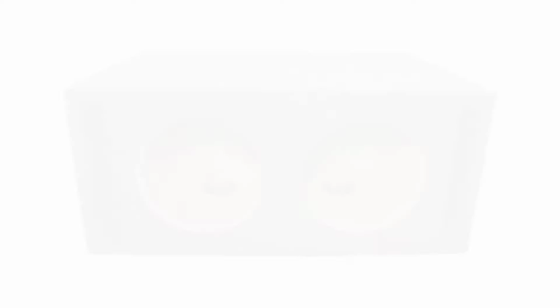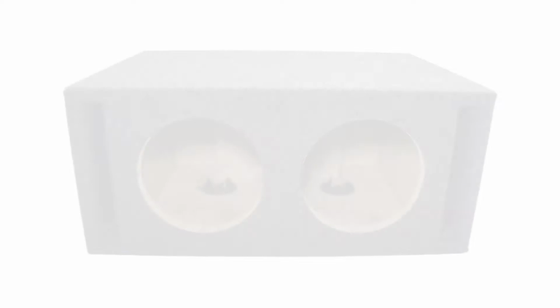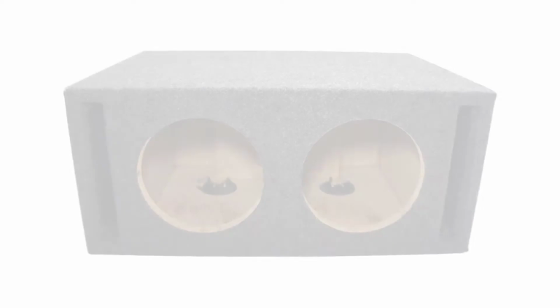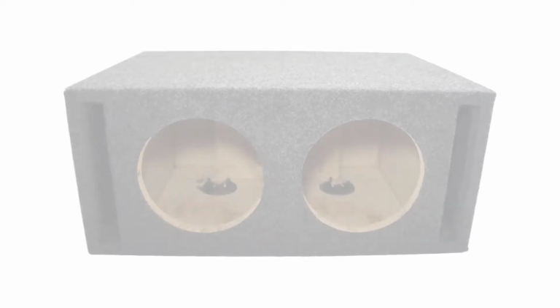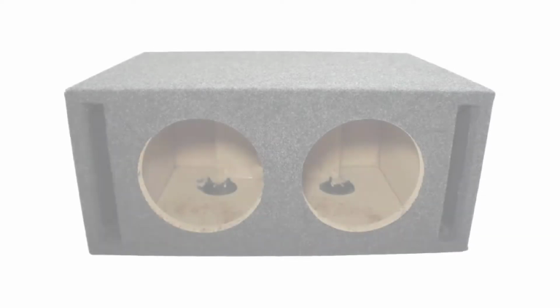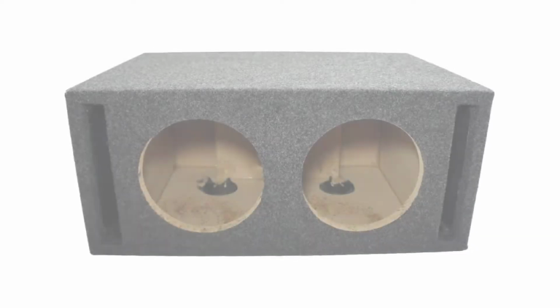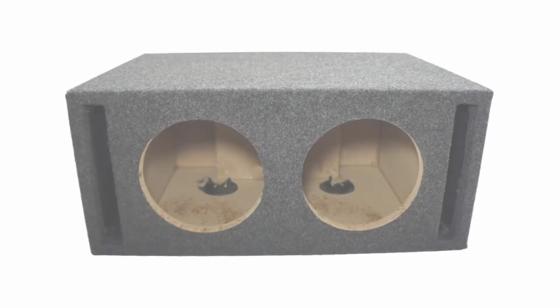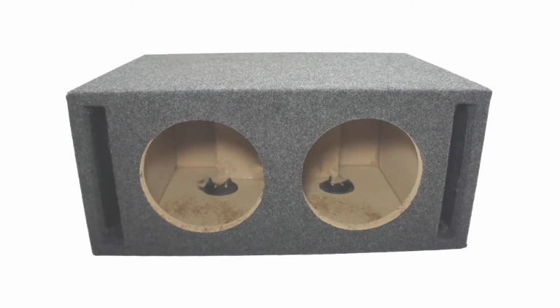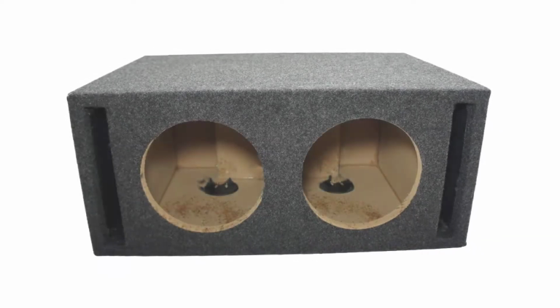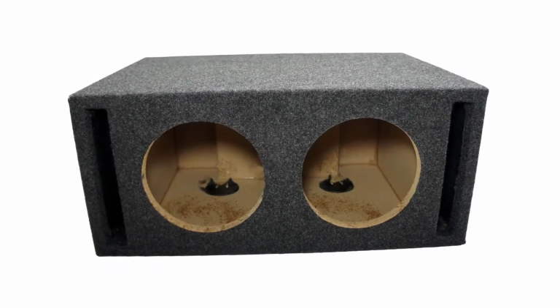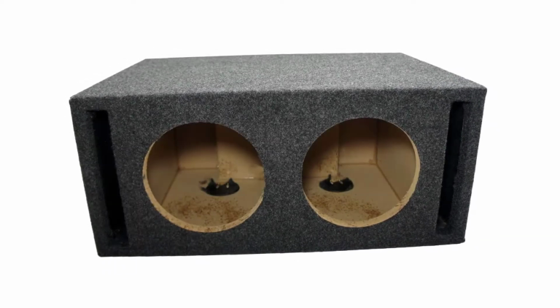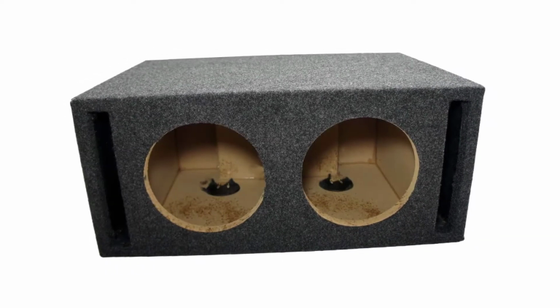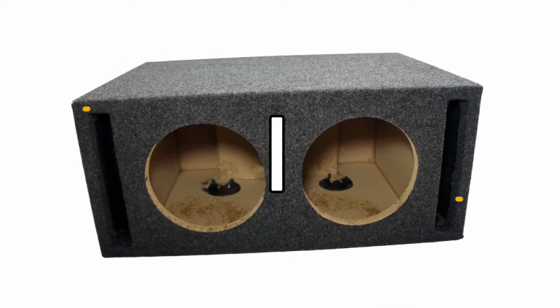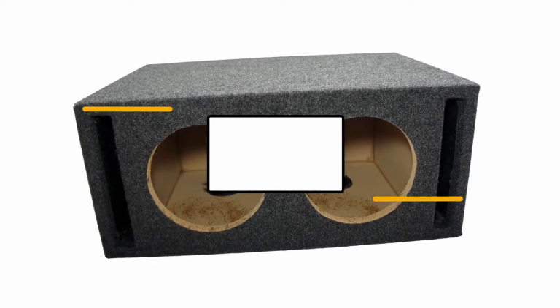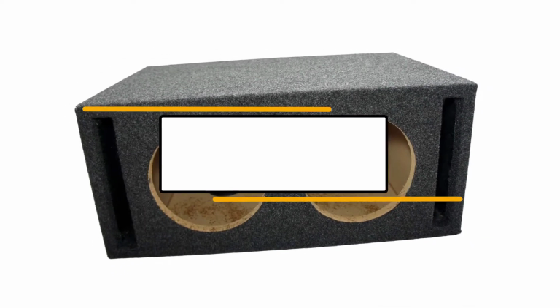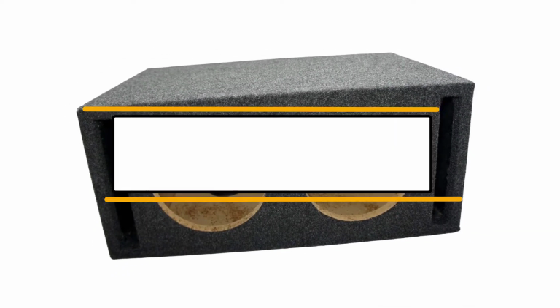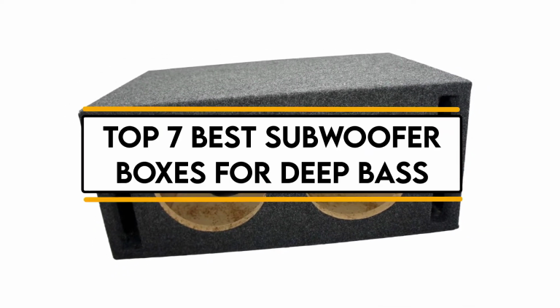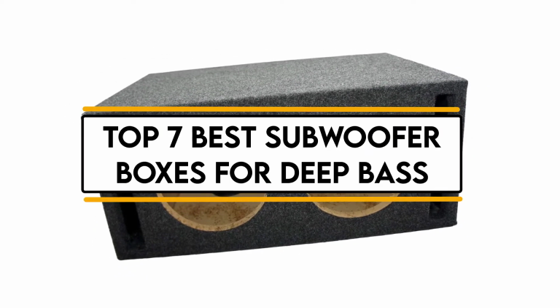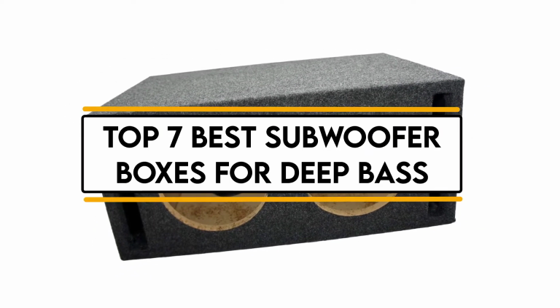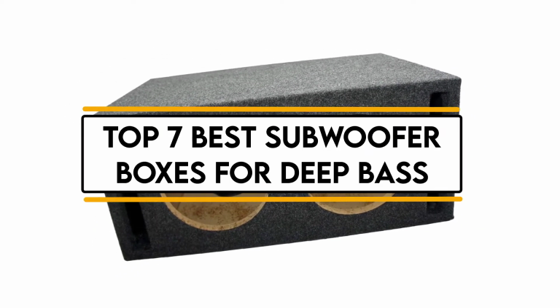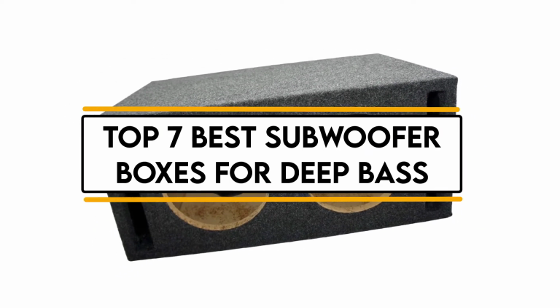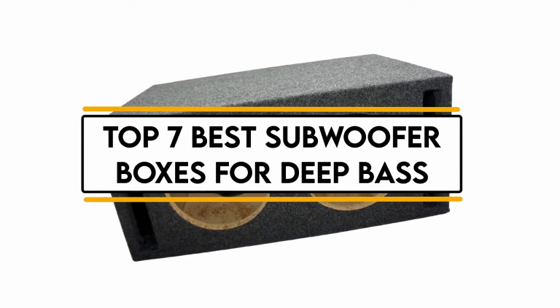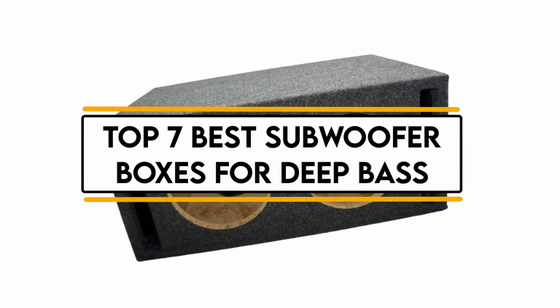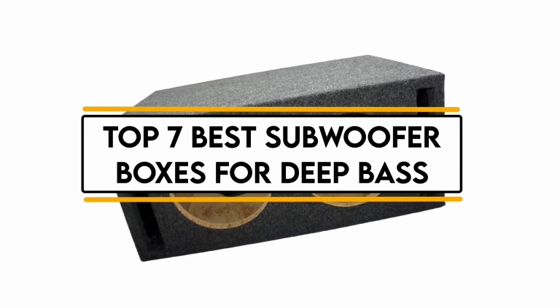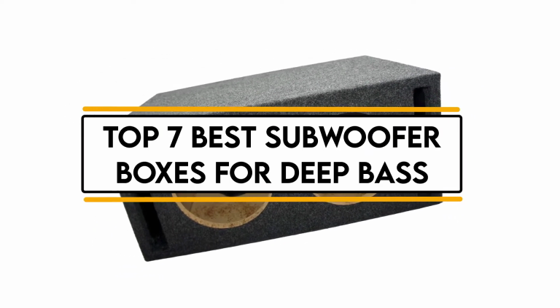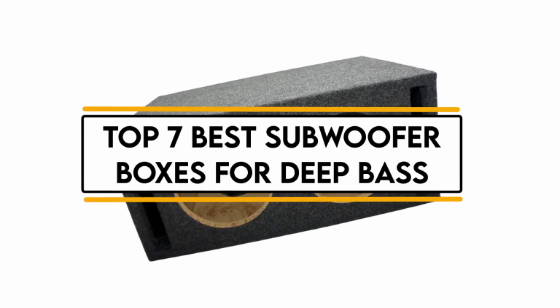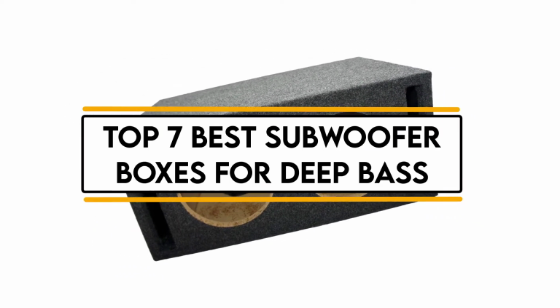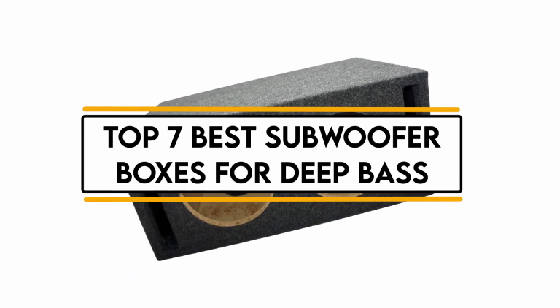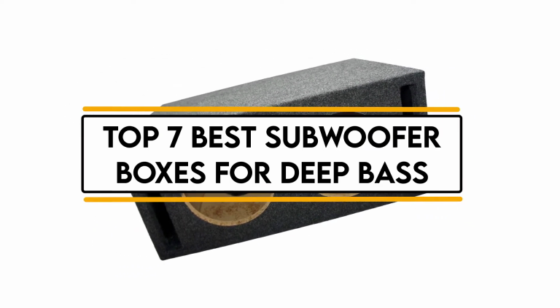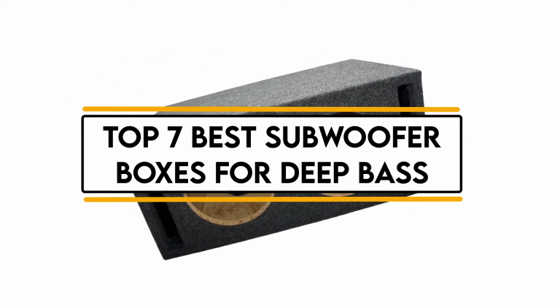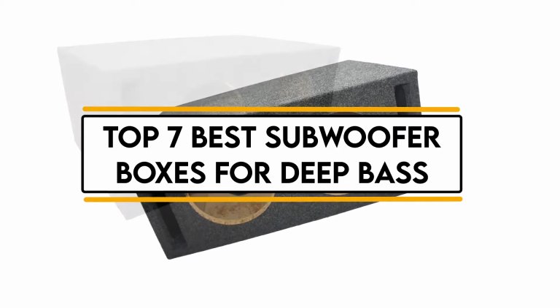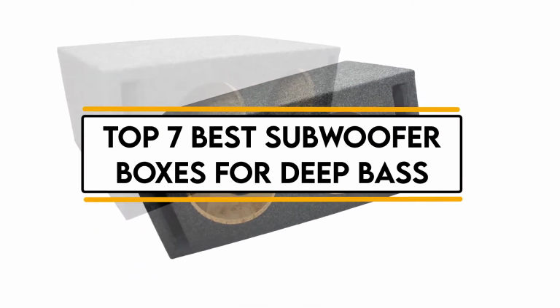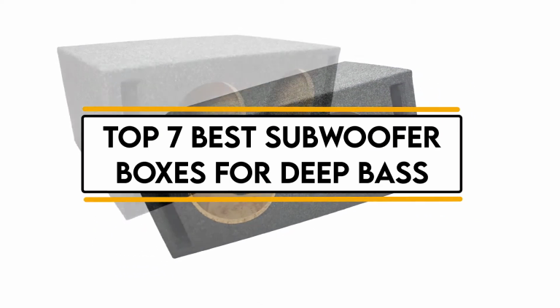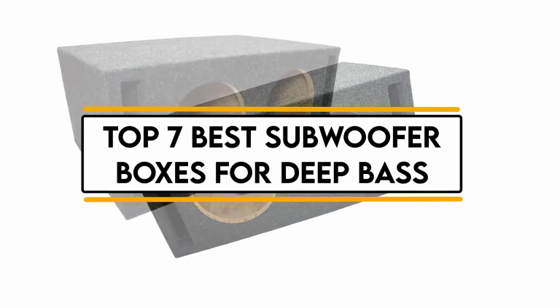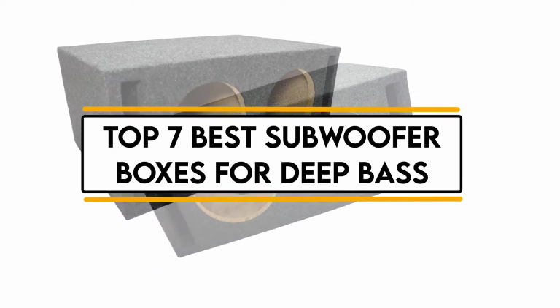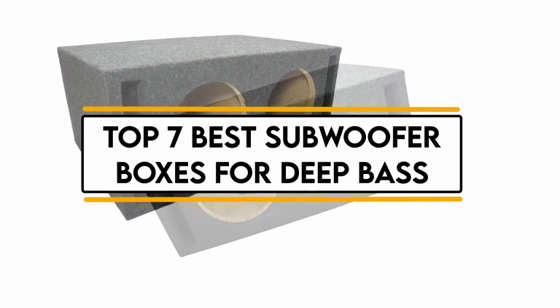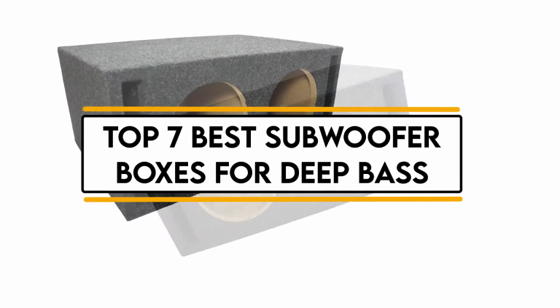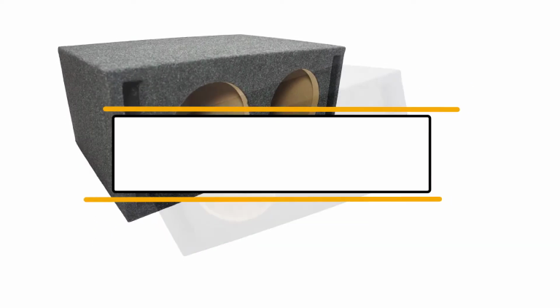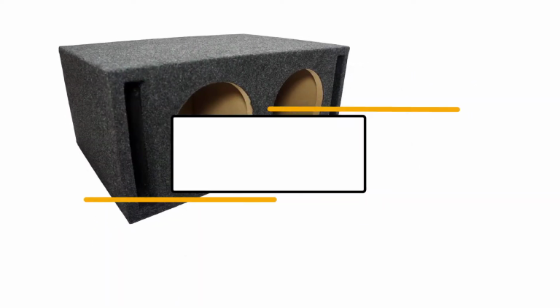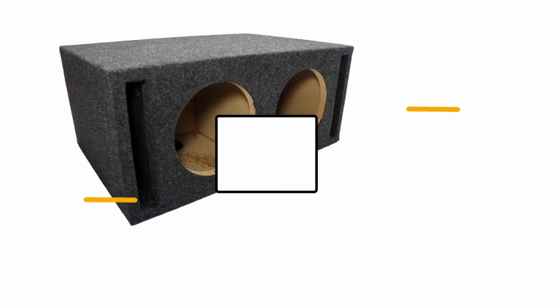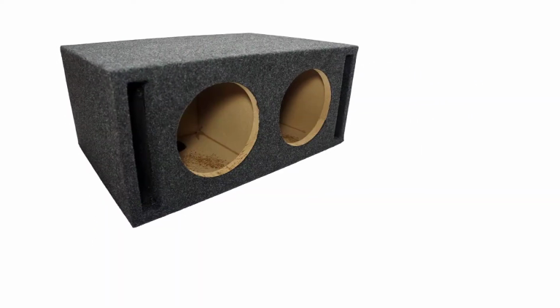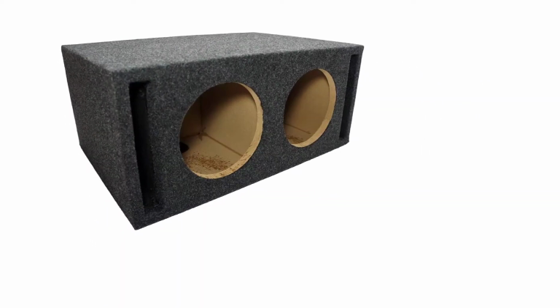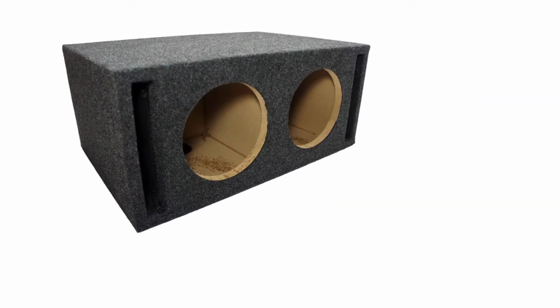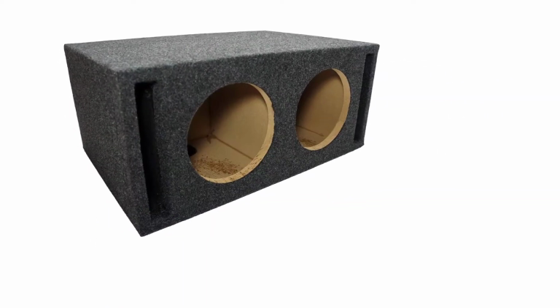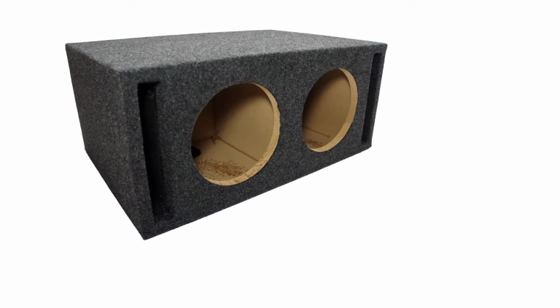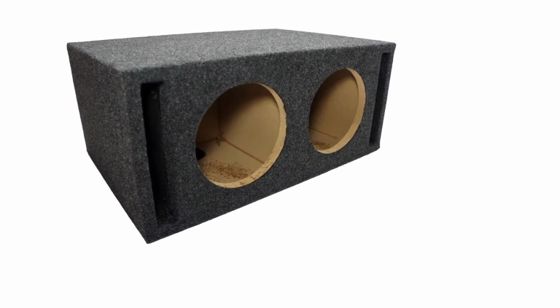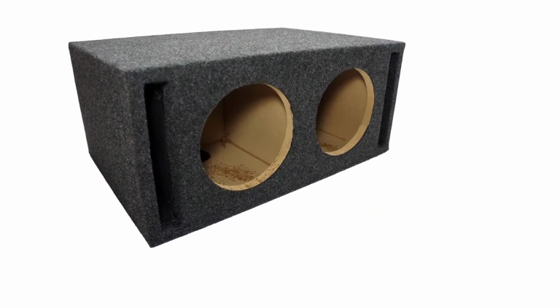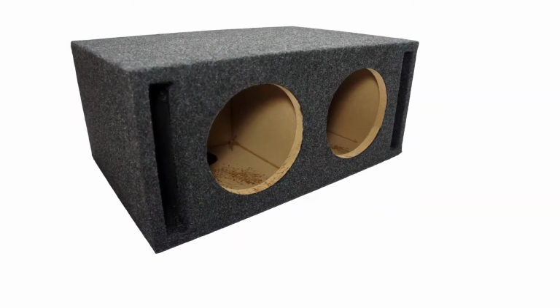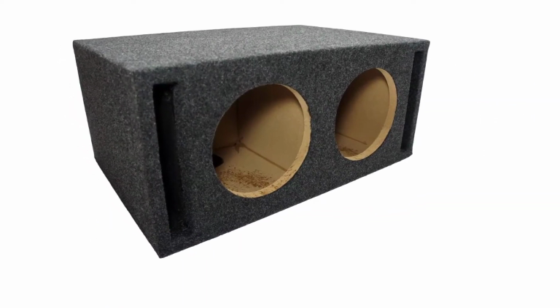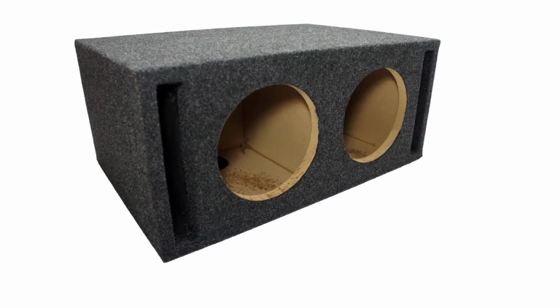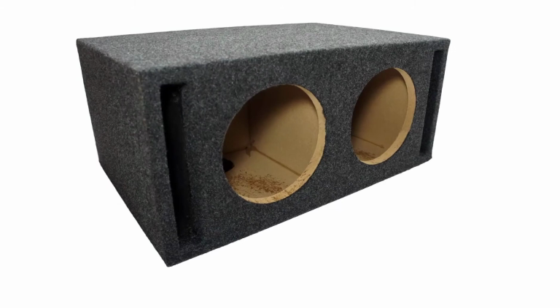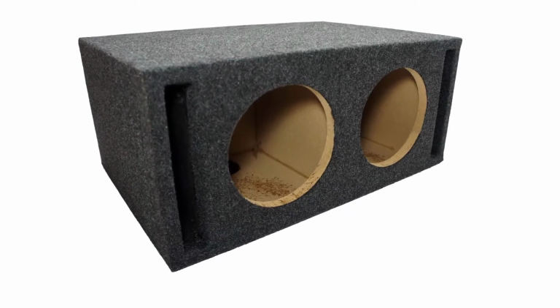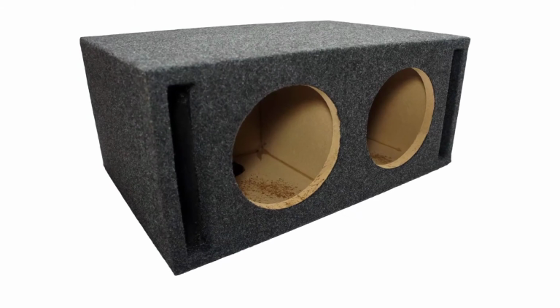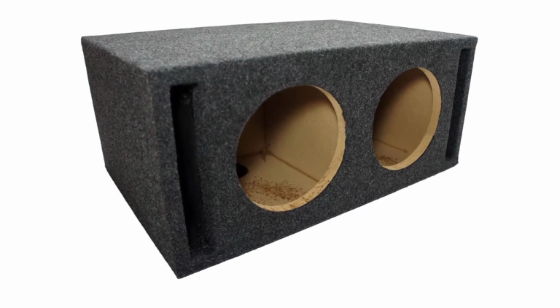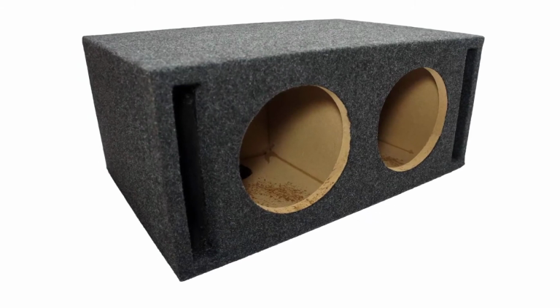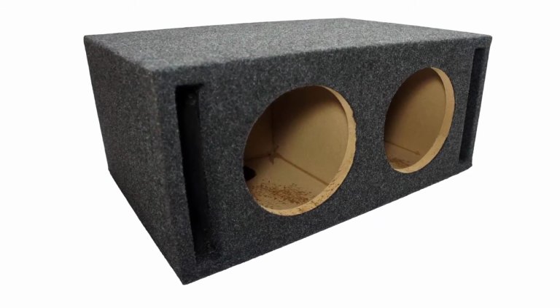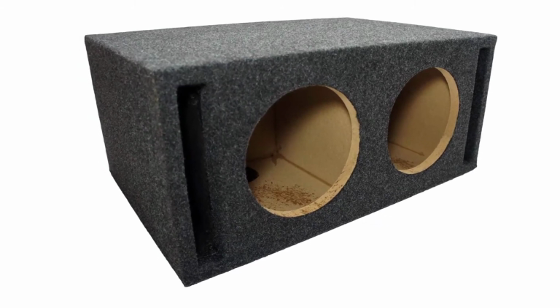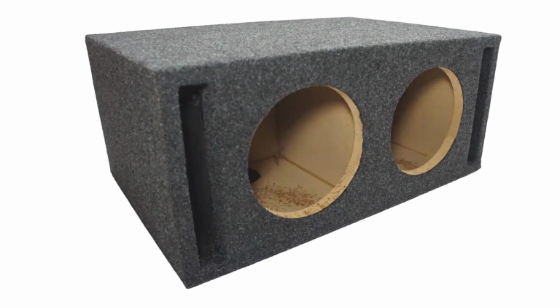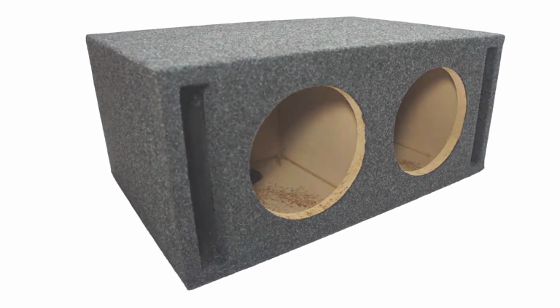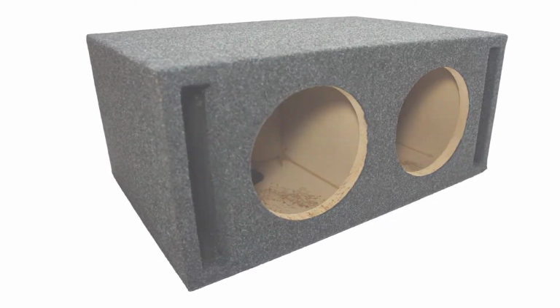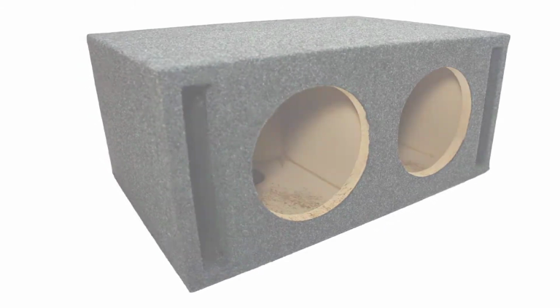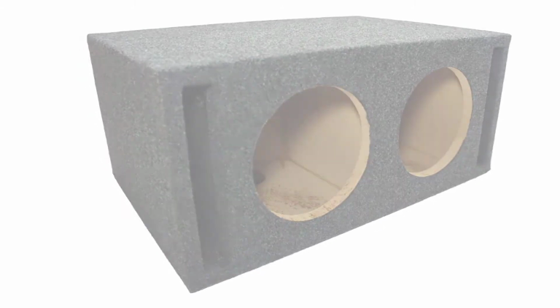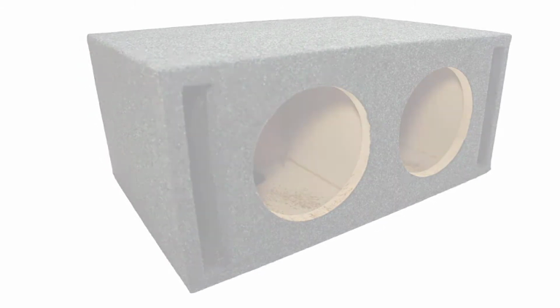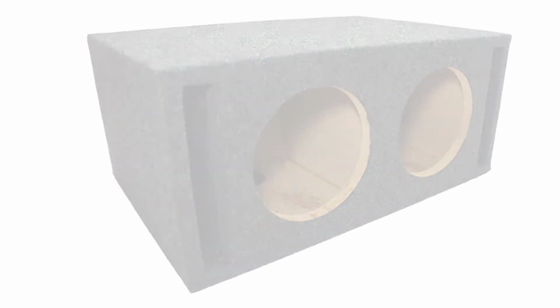In this video, we will discuss the top 7 best subwoofer boxes for deep bass. So let's get started.